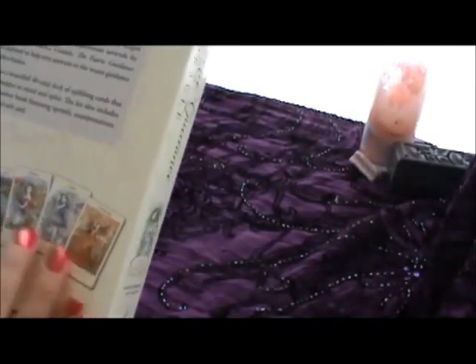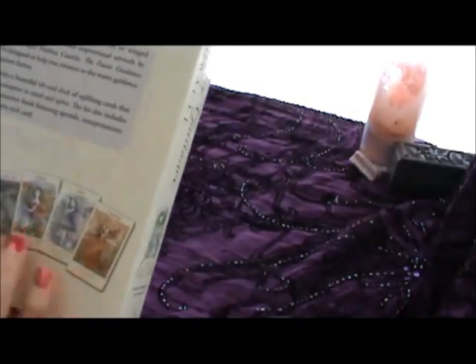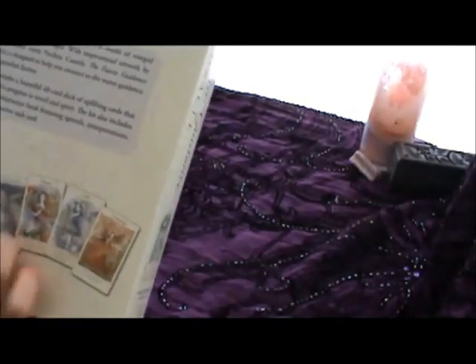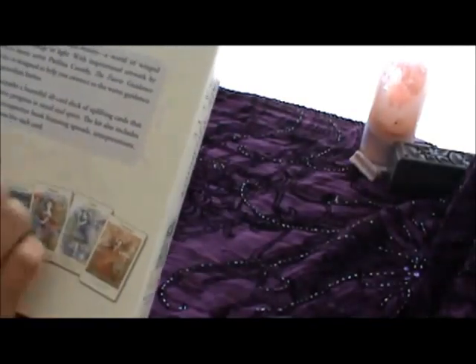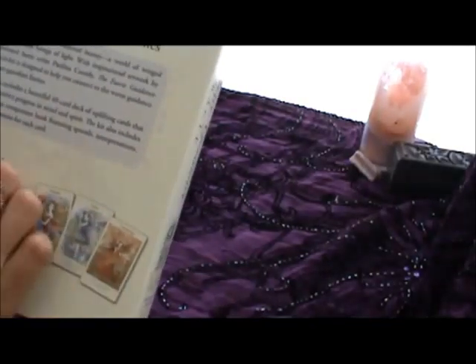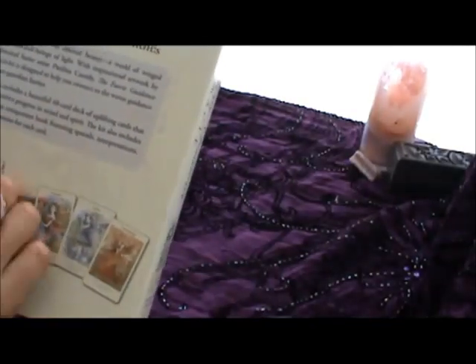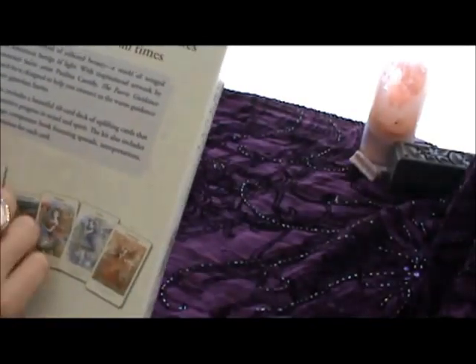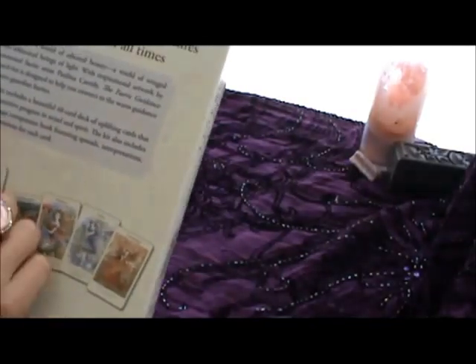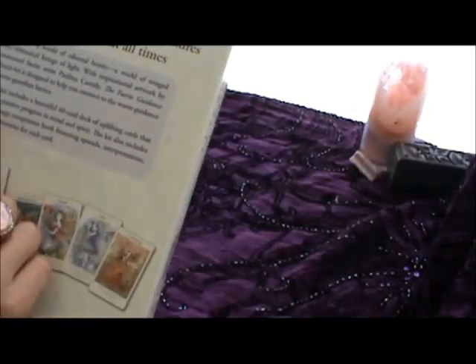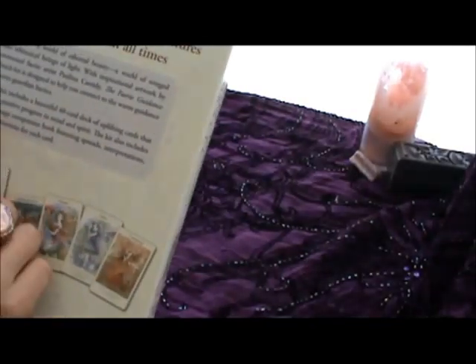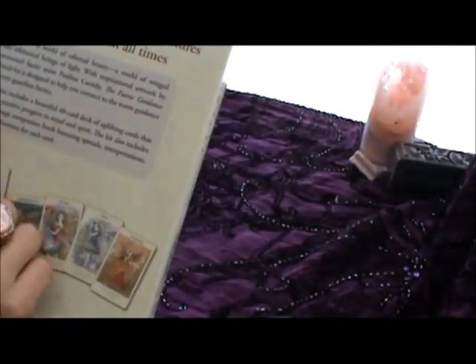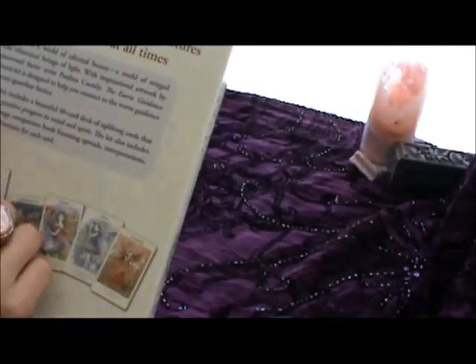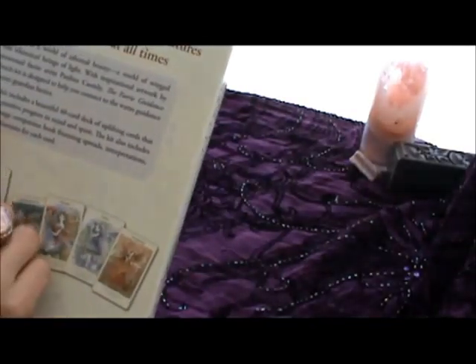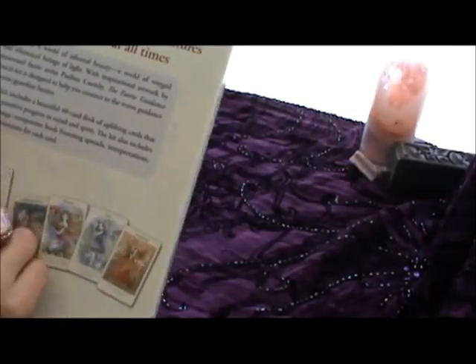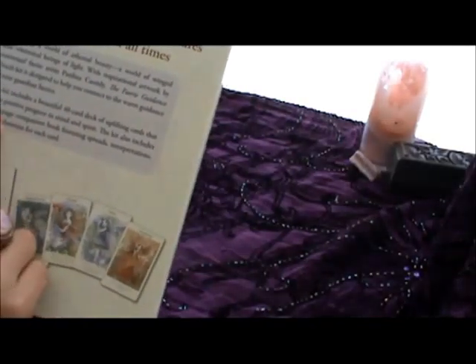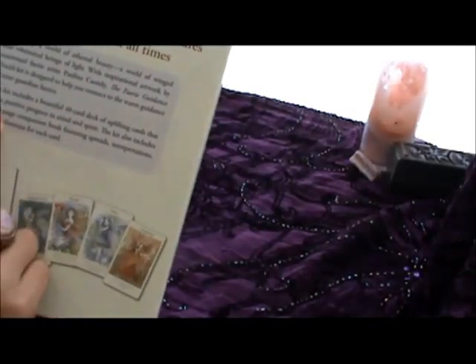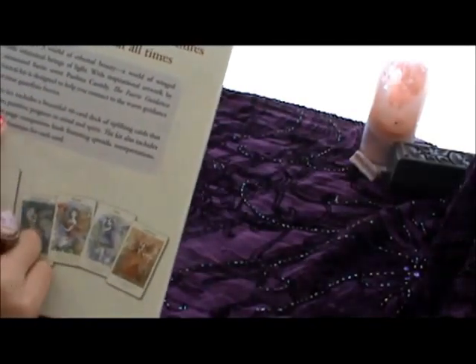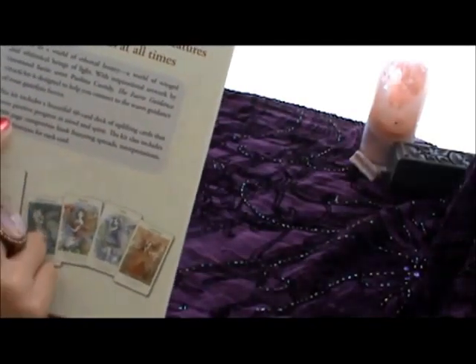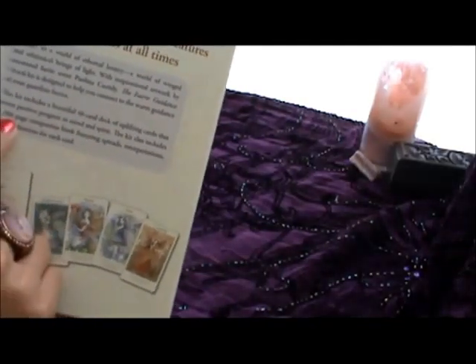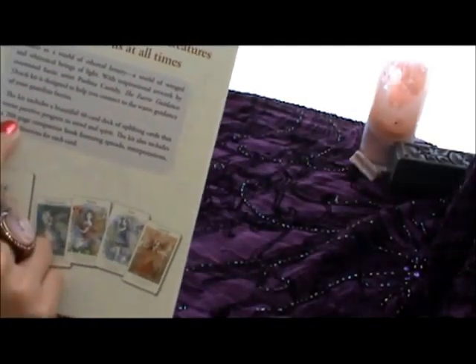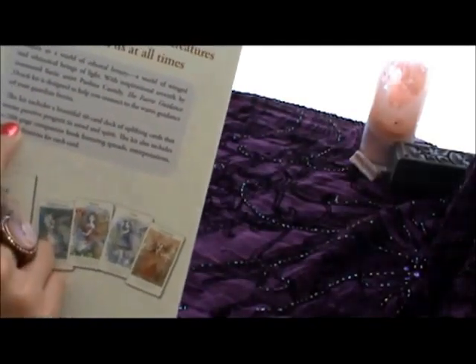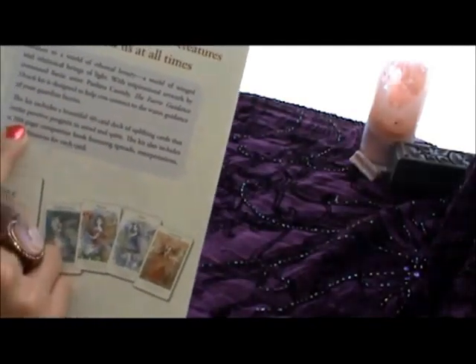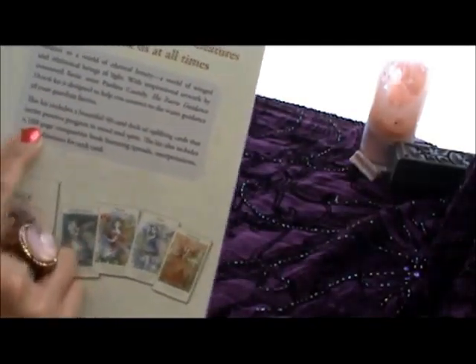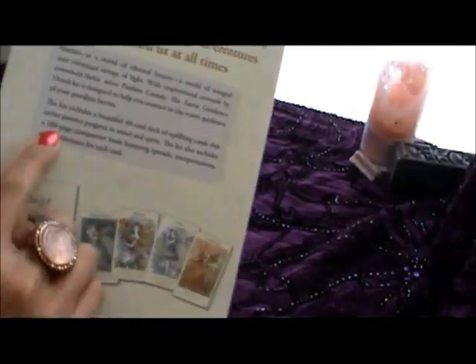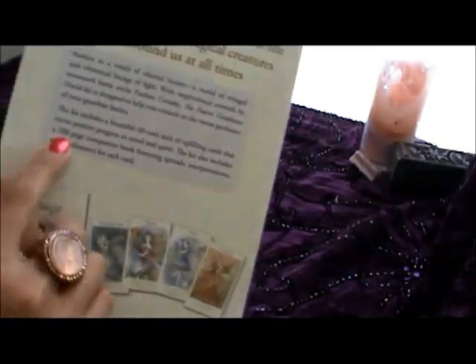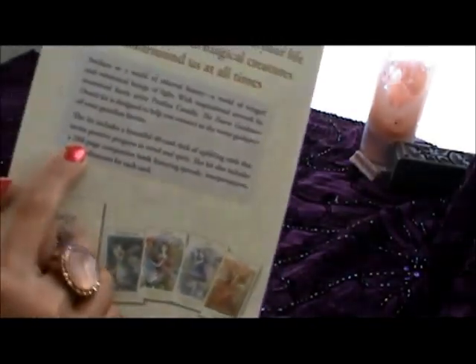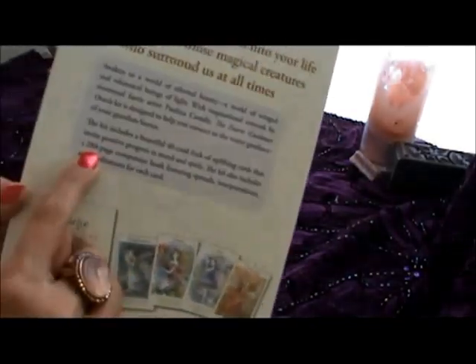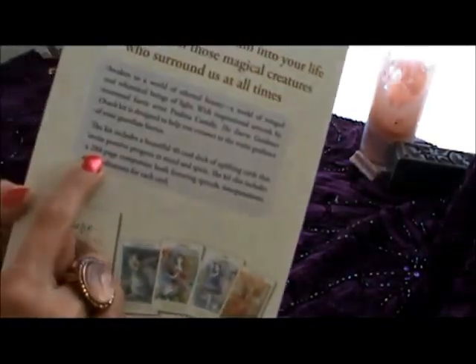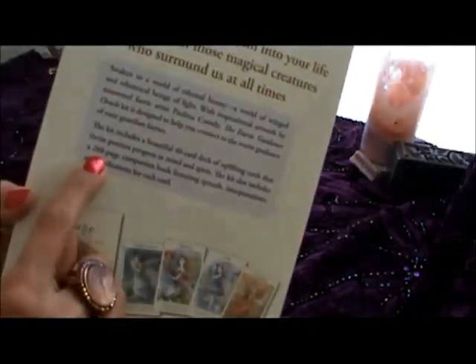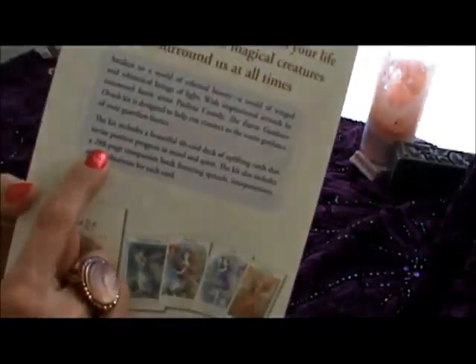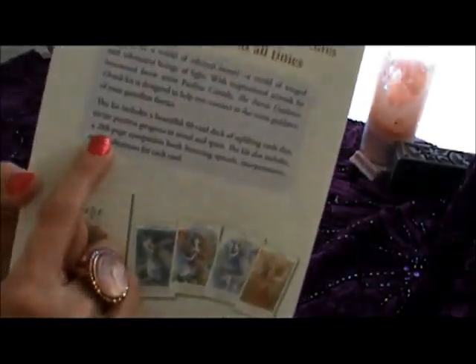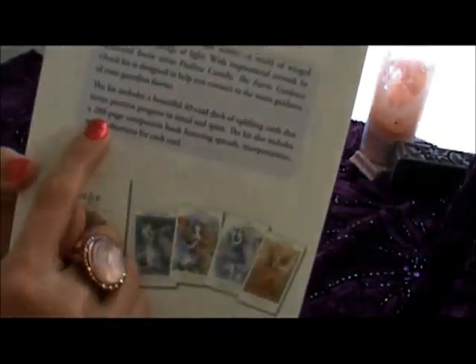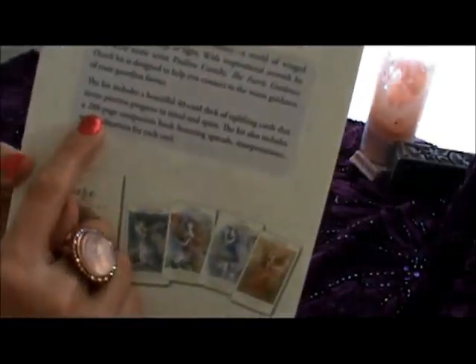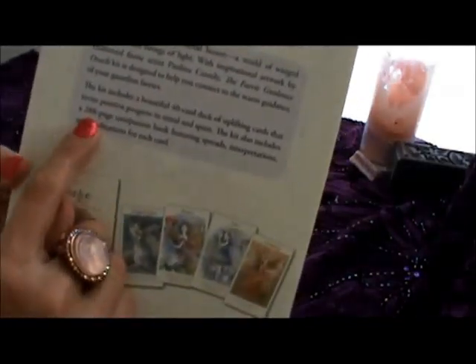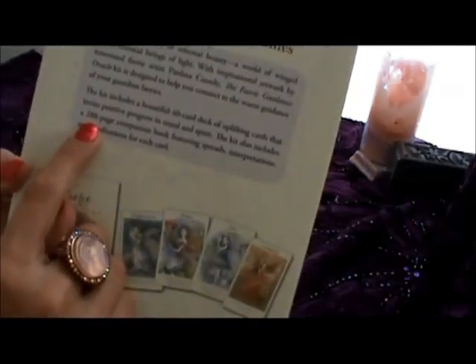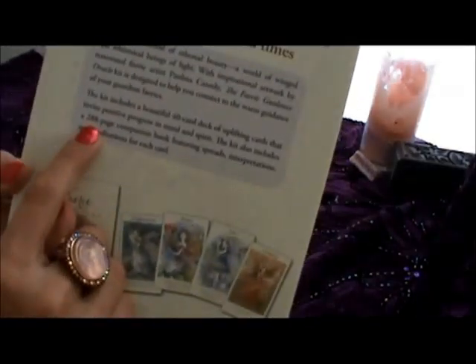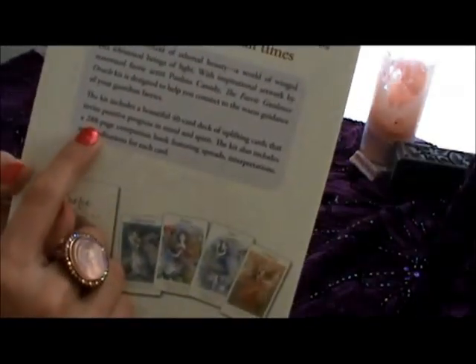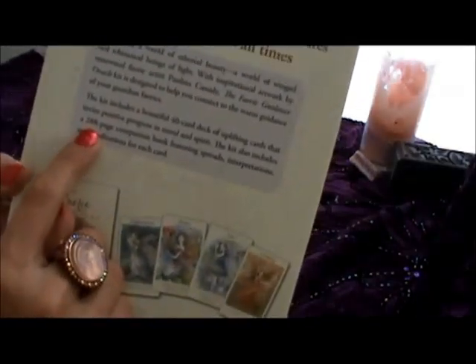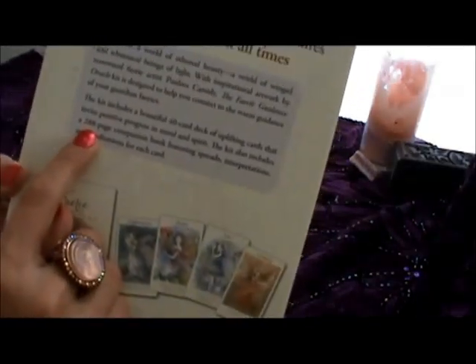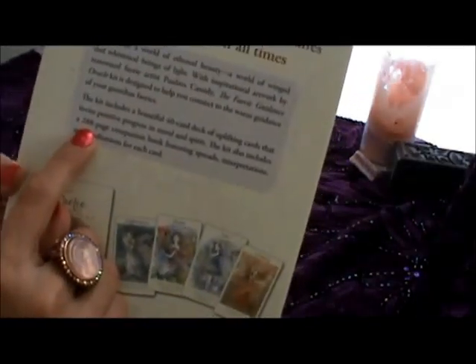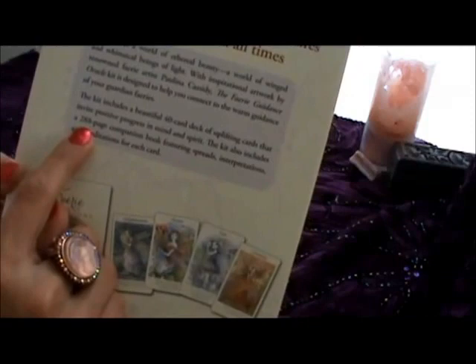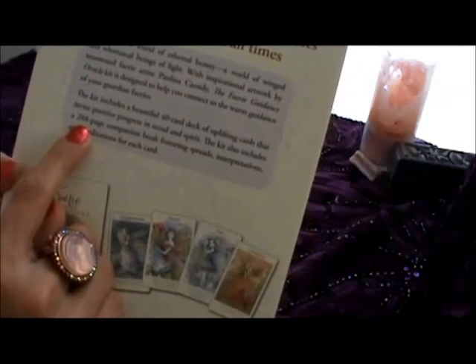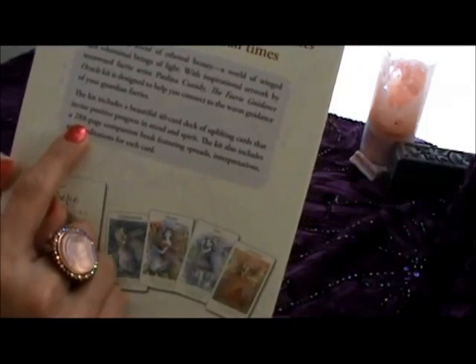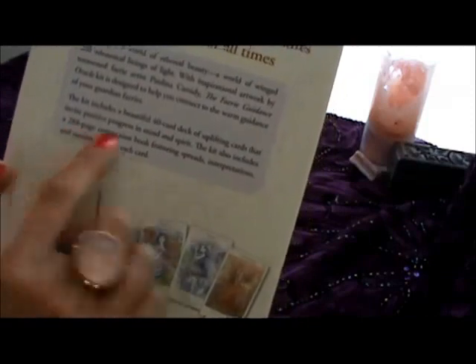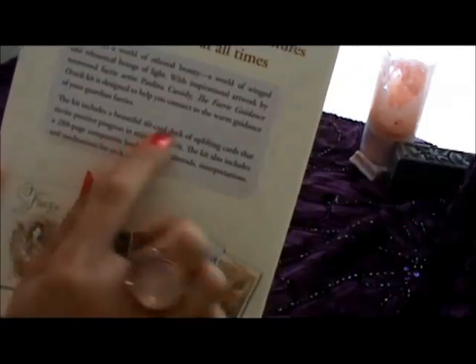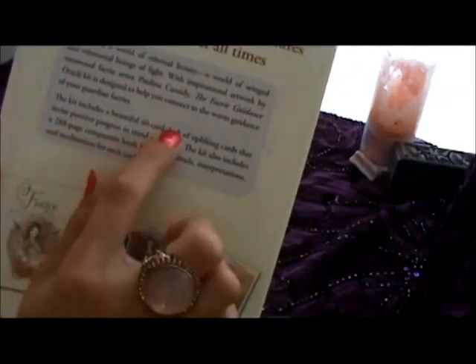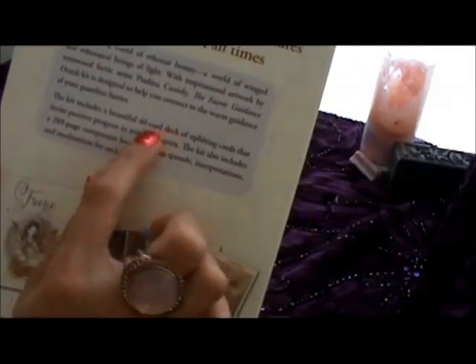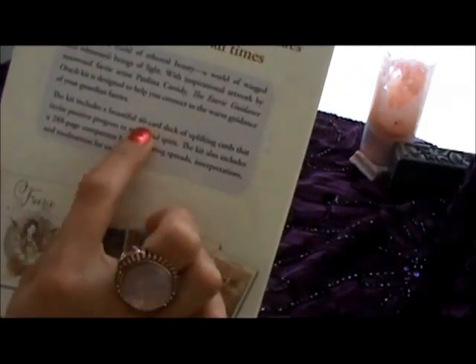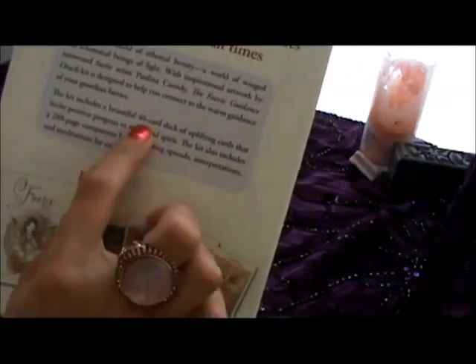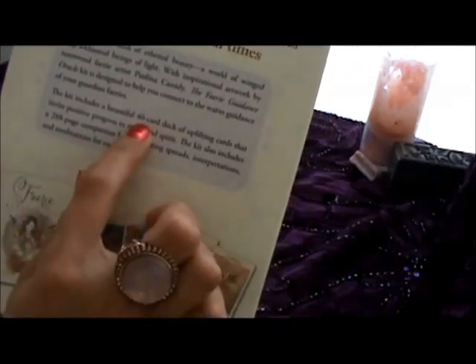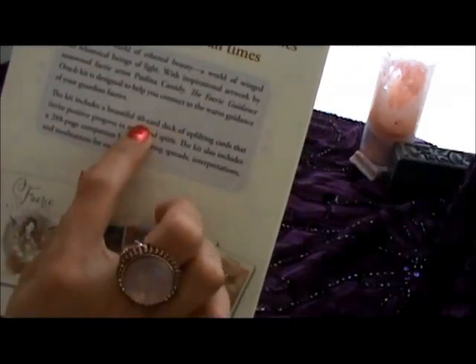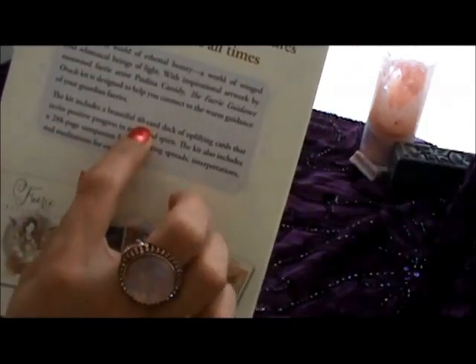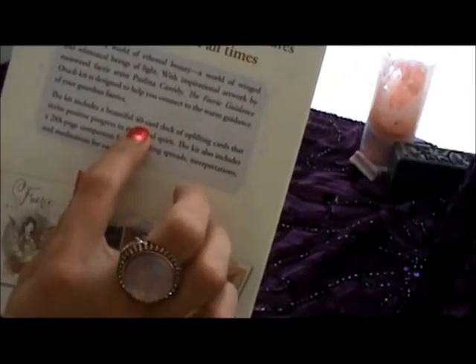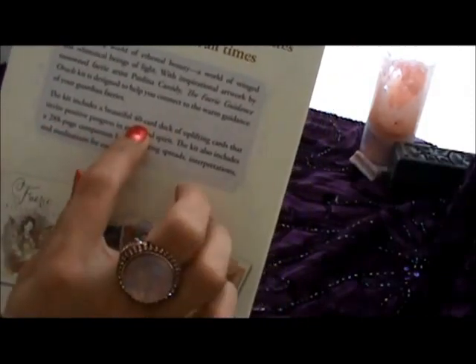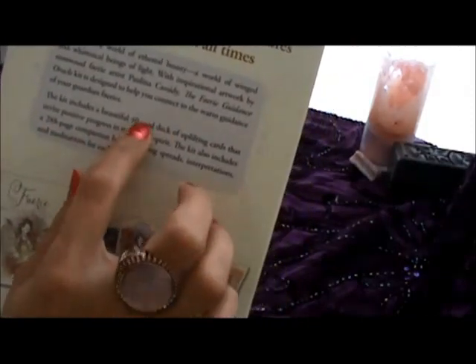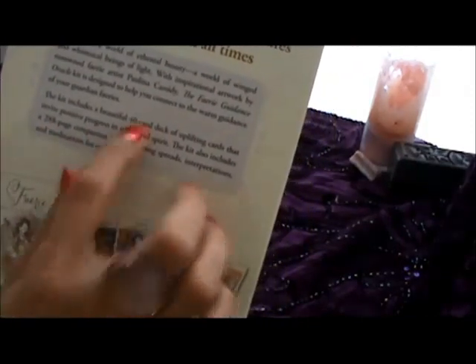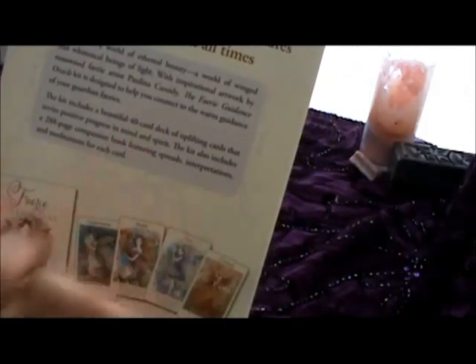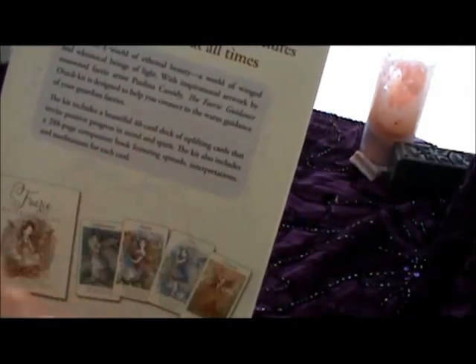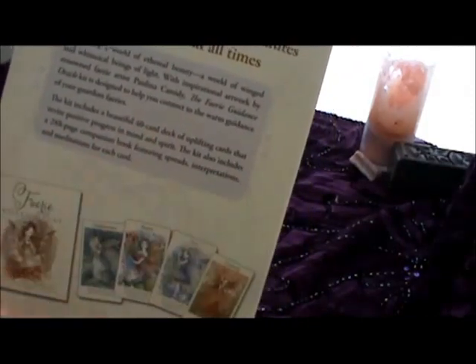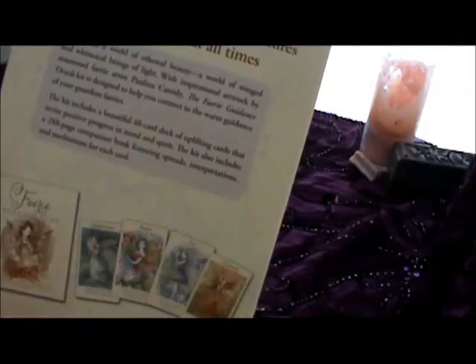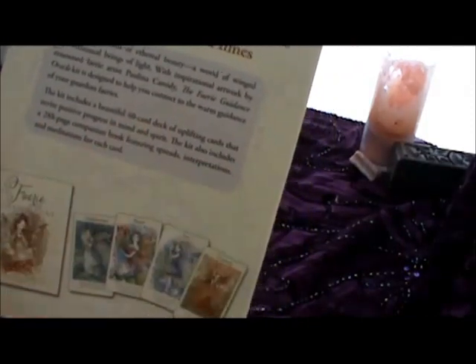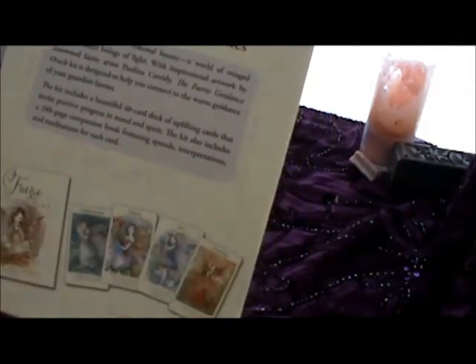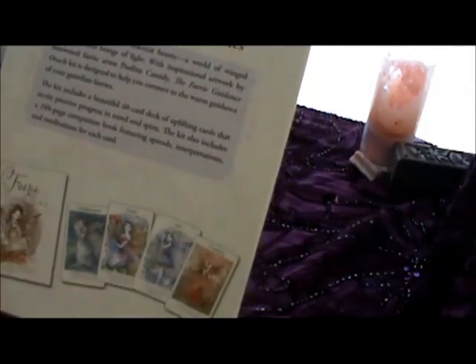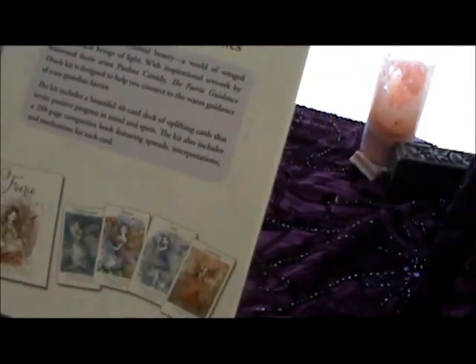The companion book is large — it's almost 300 pages, it's 288 pages — and it's a deck of 40 cards. It's published by Llewellyn.